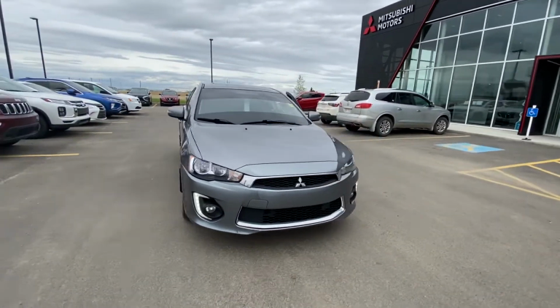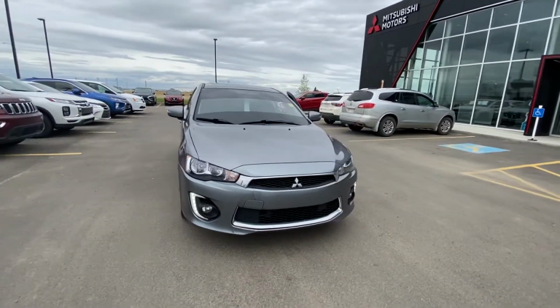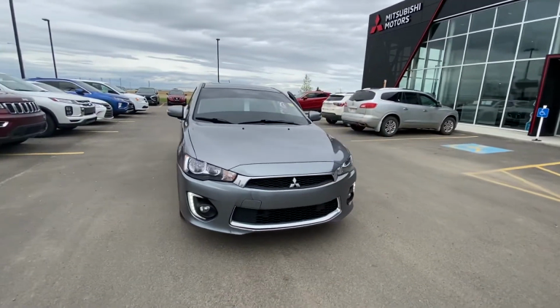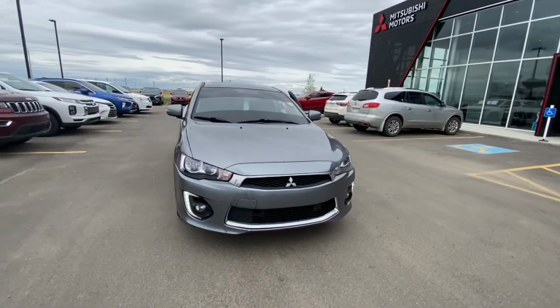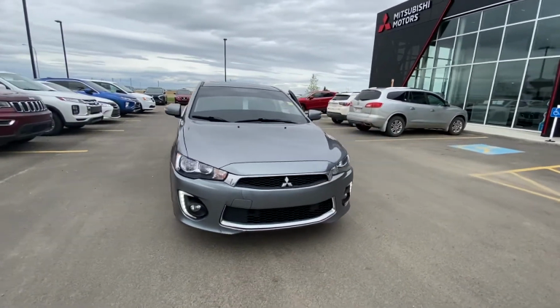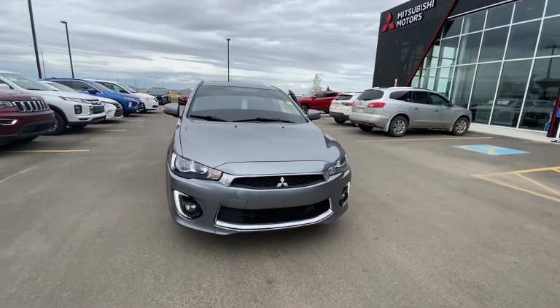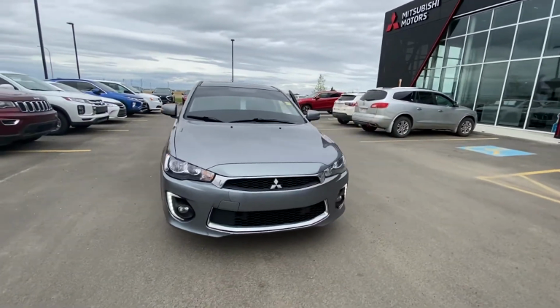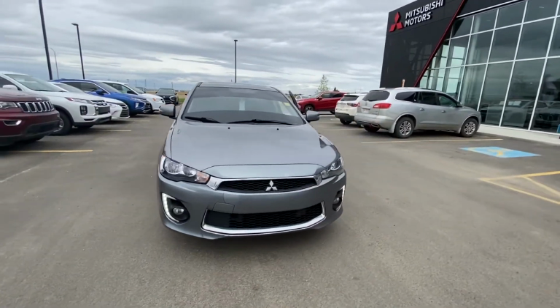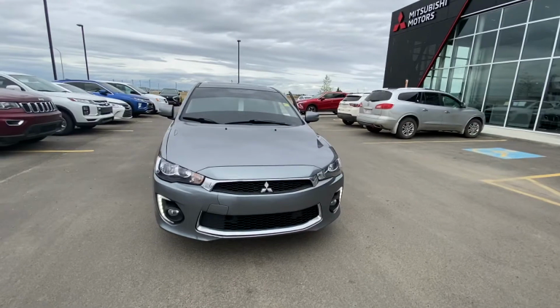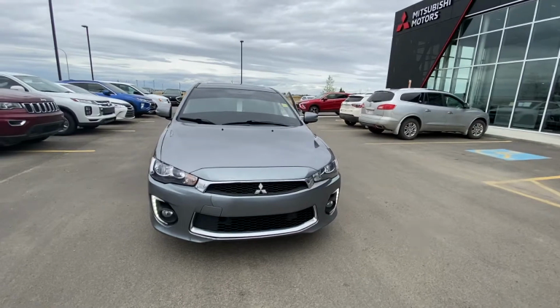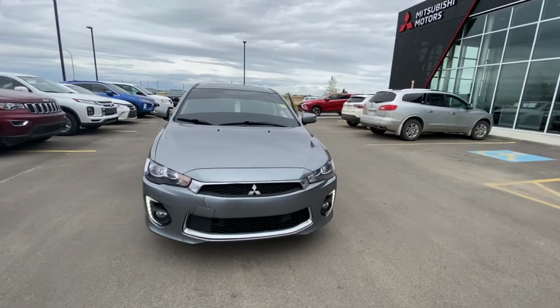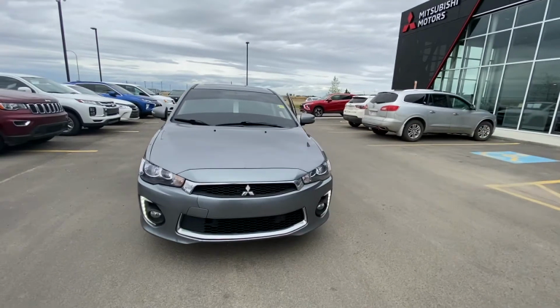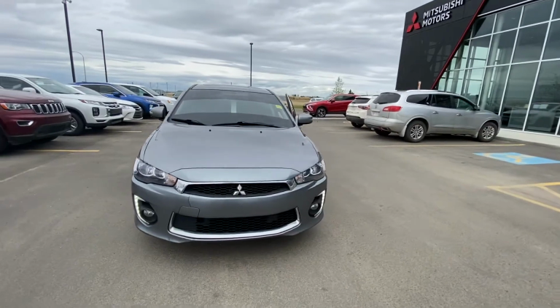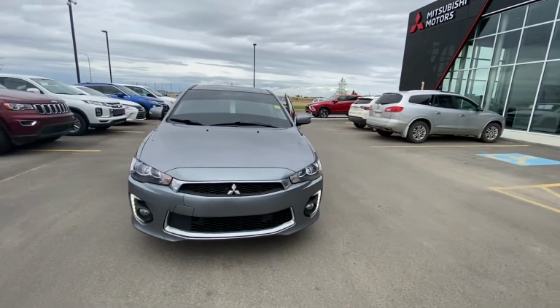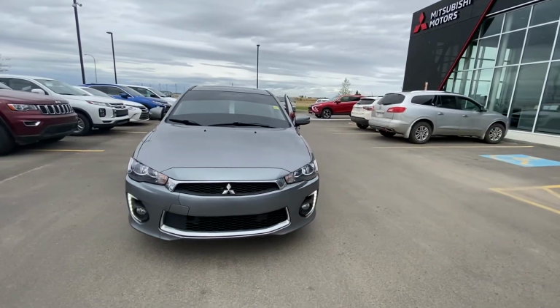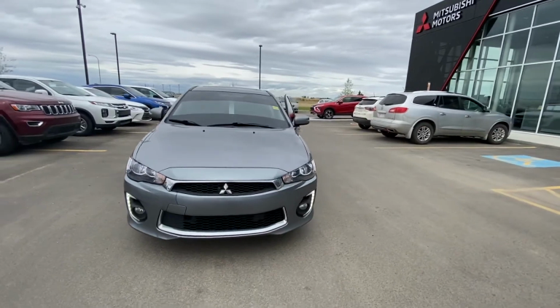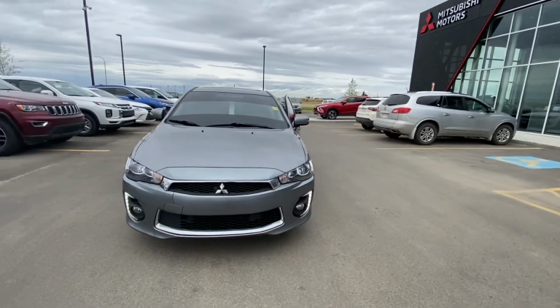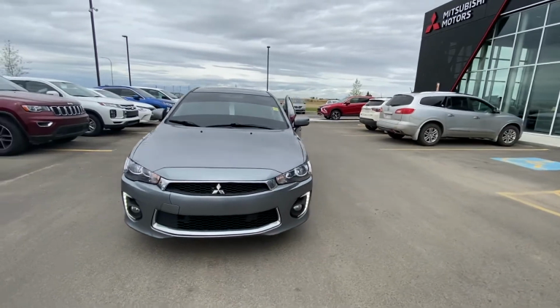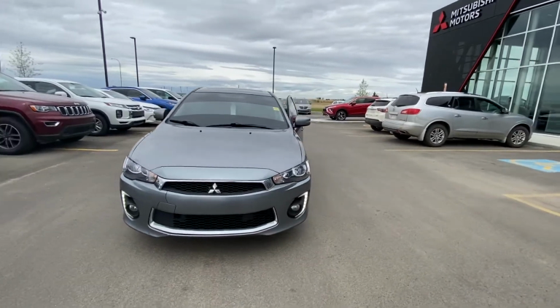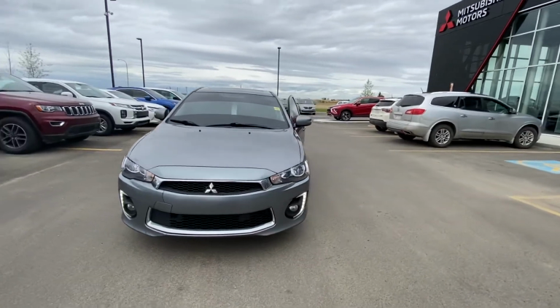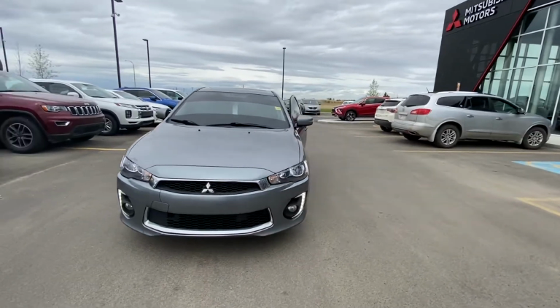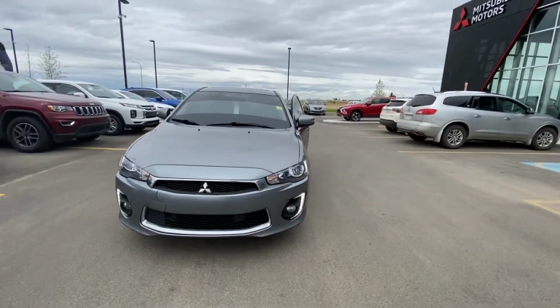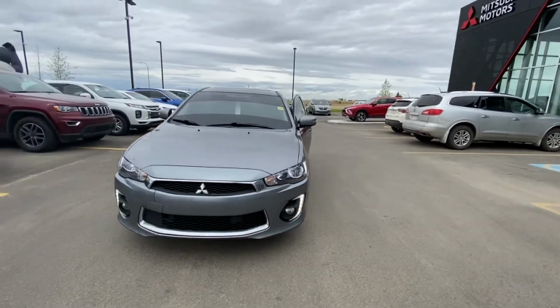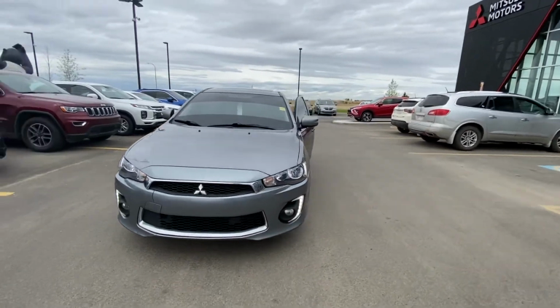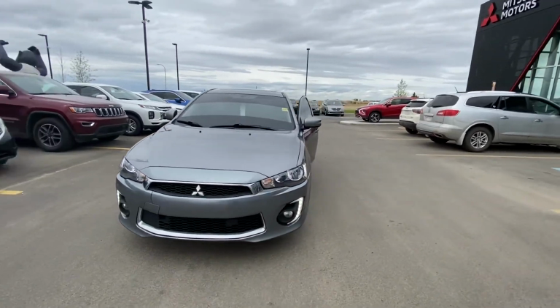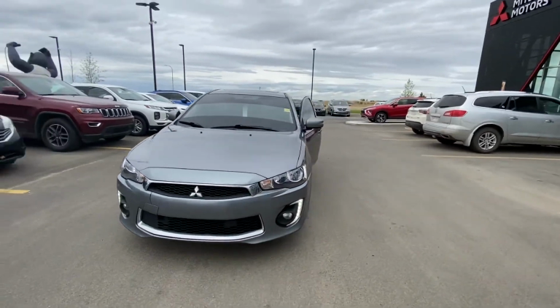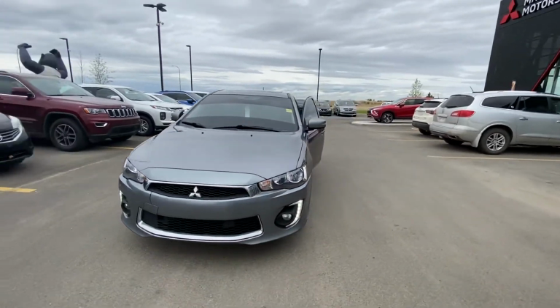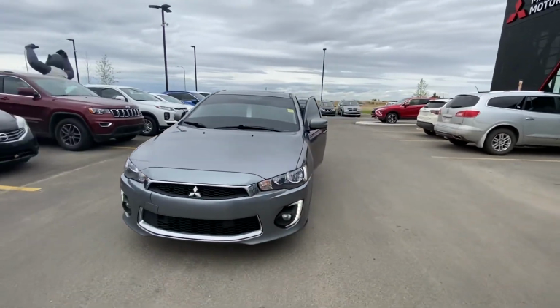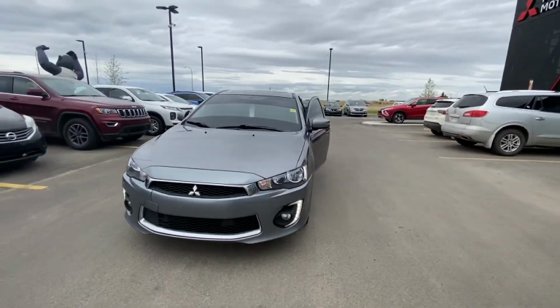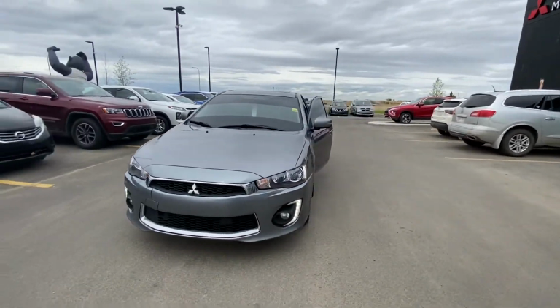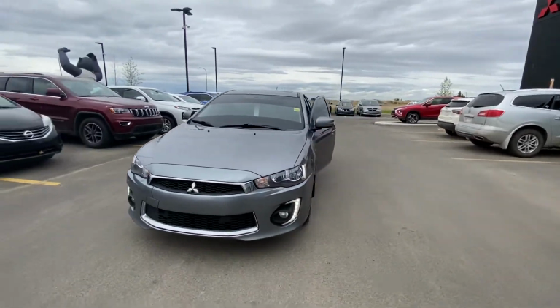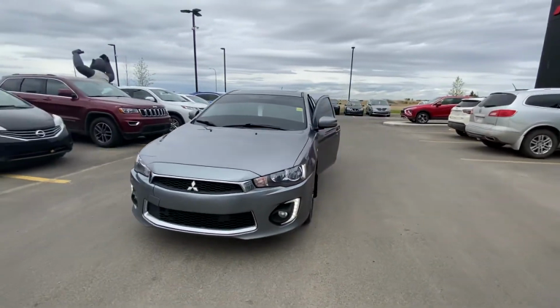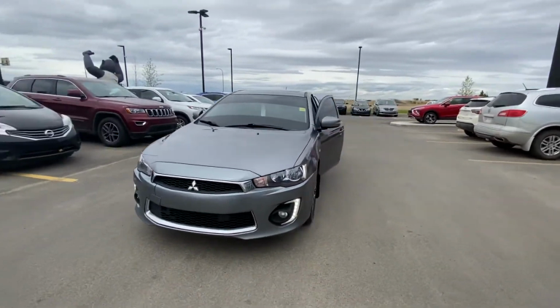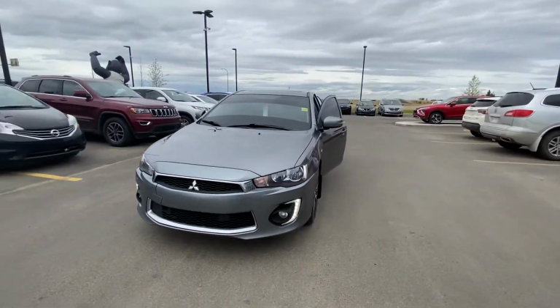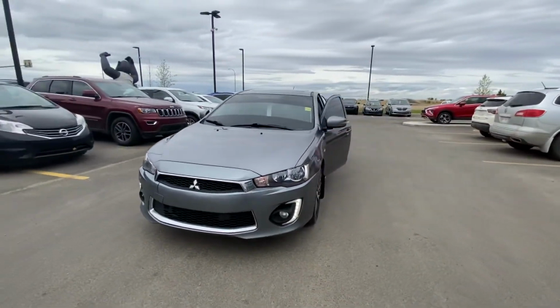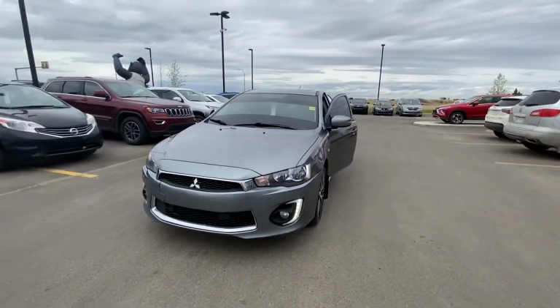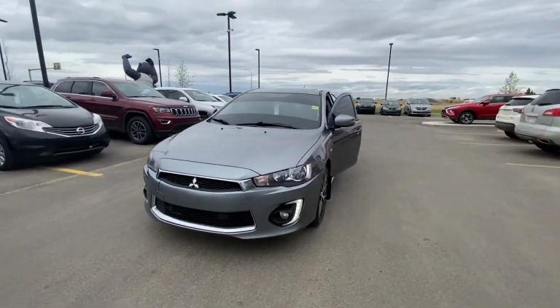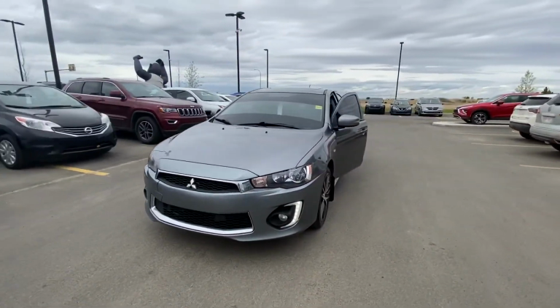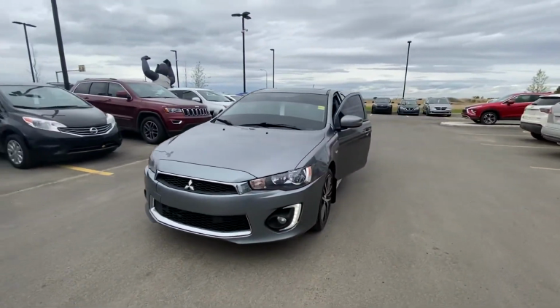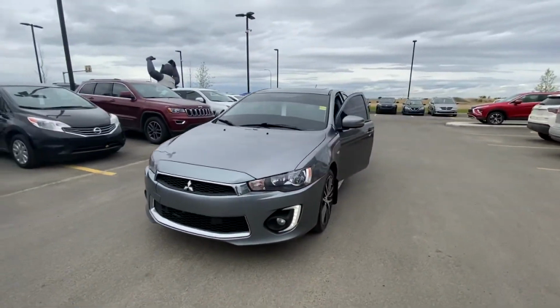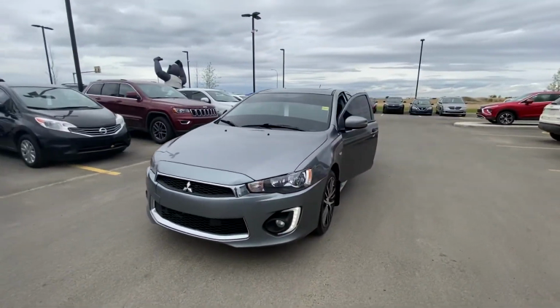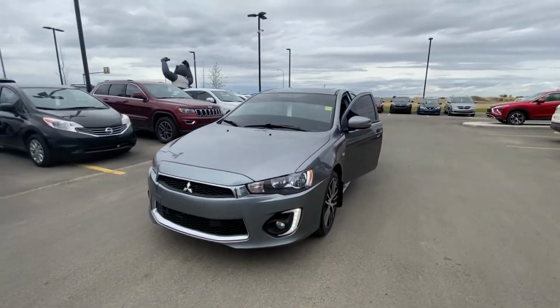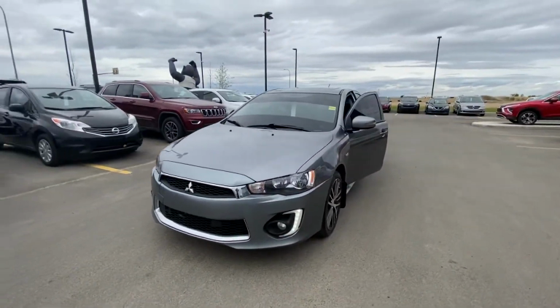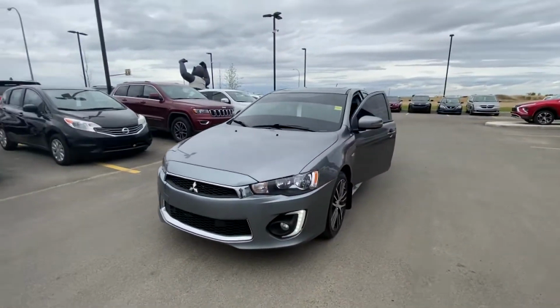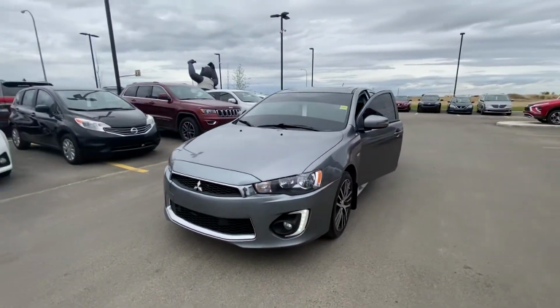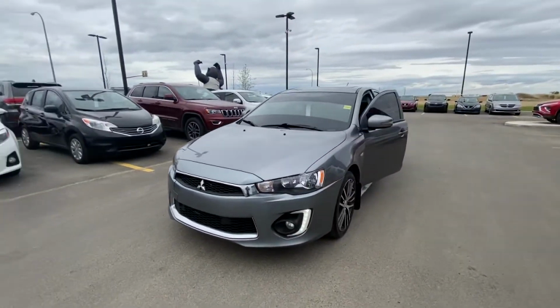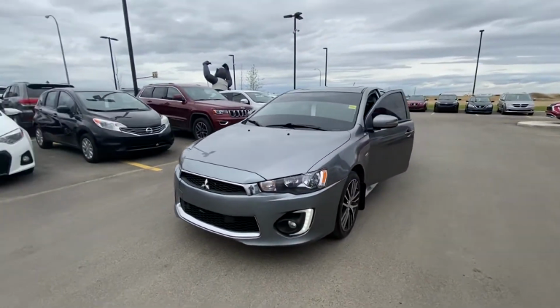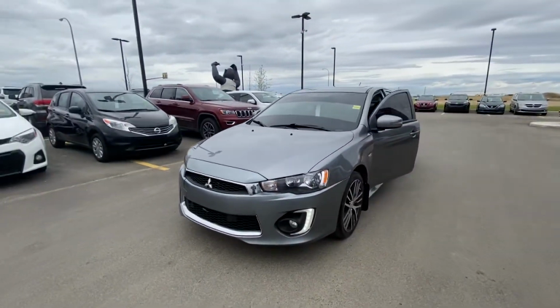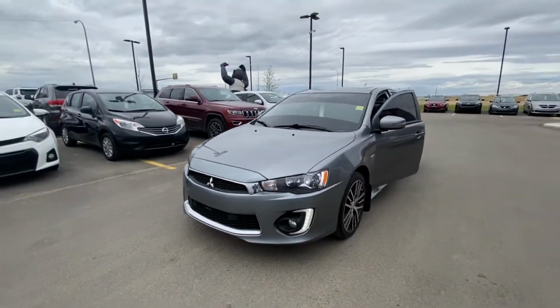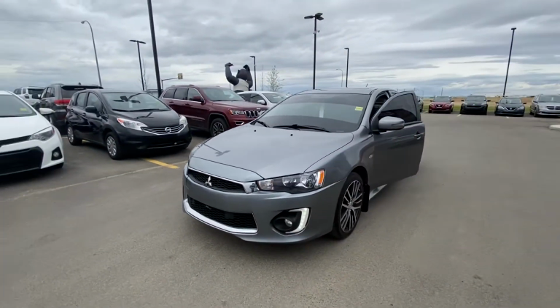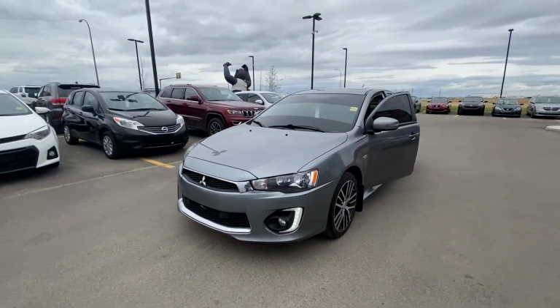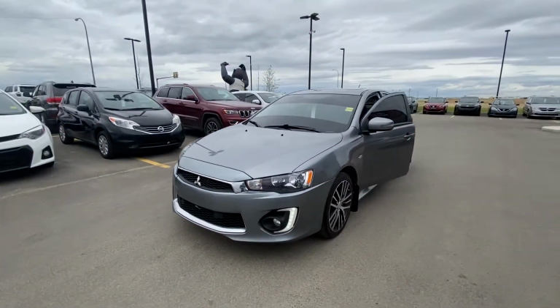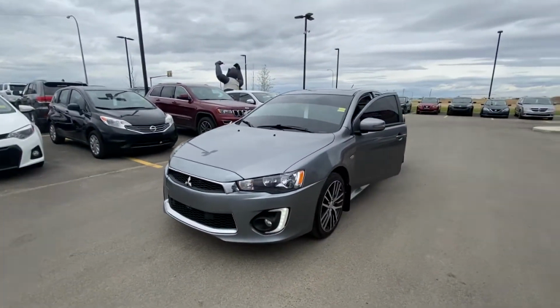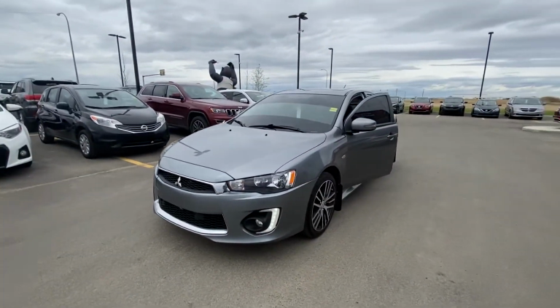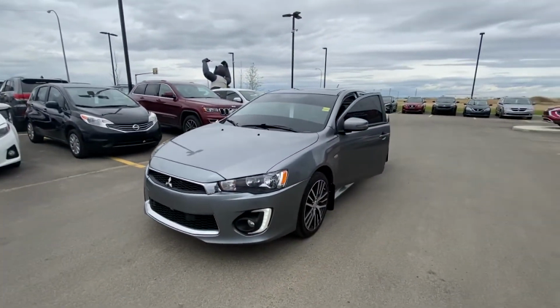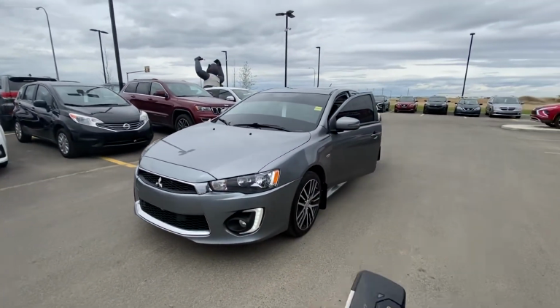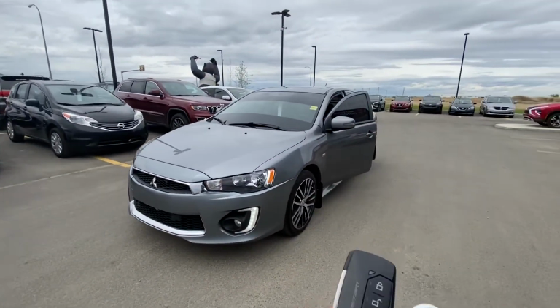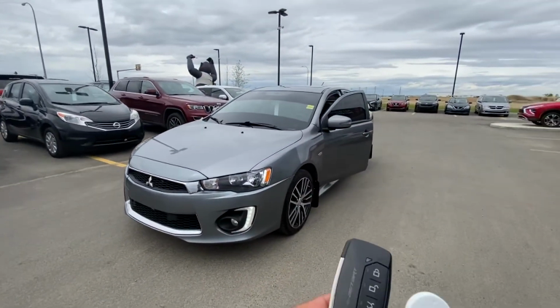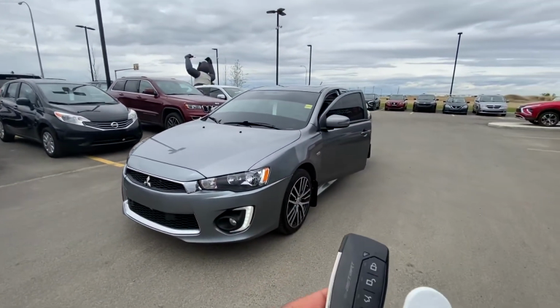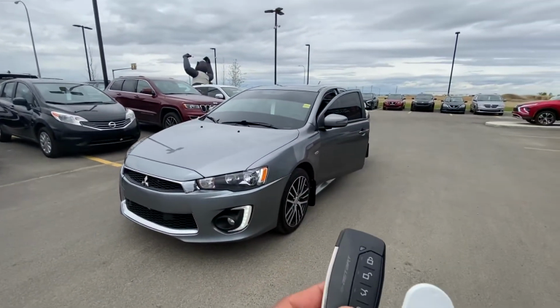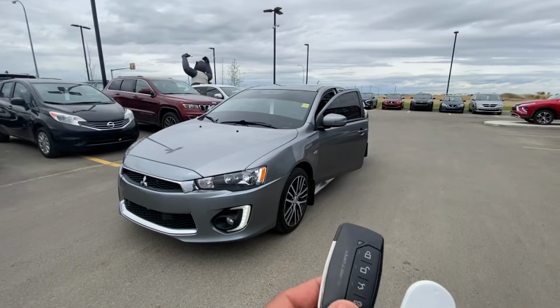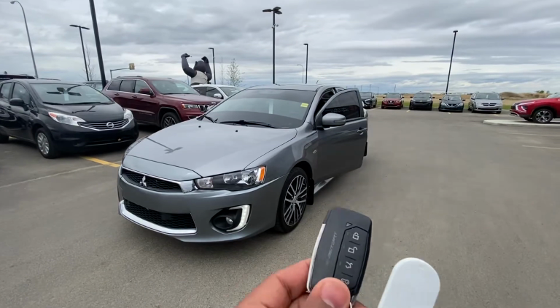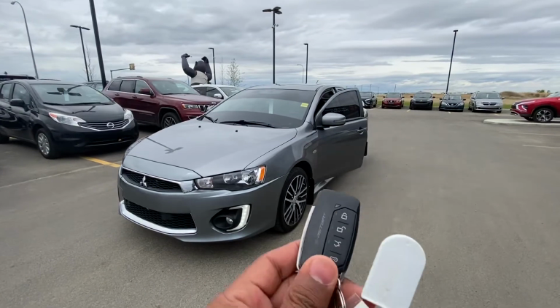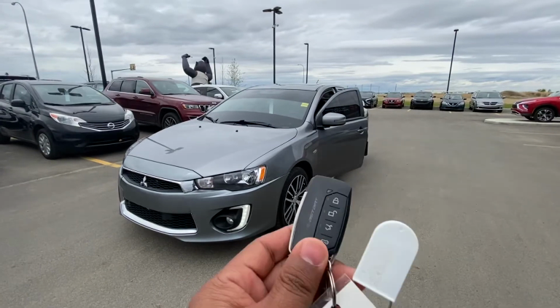This is an SE Limited all-wheel drive in gray. Comes with remote start already.